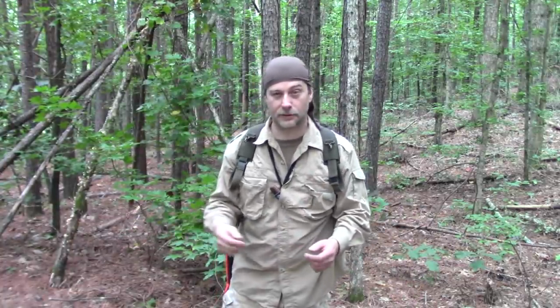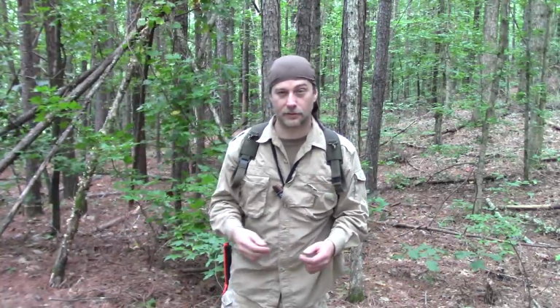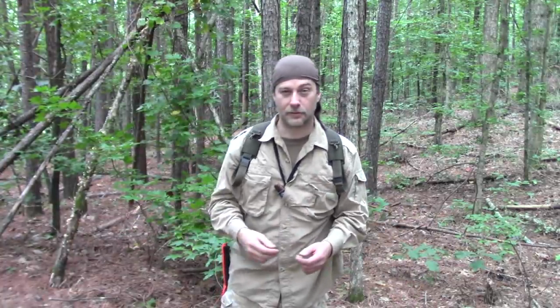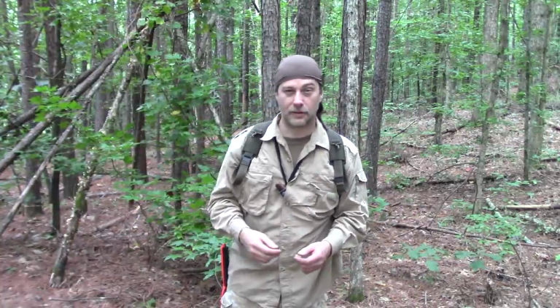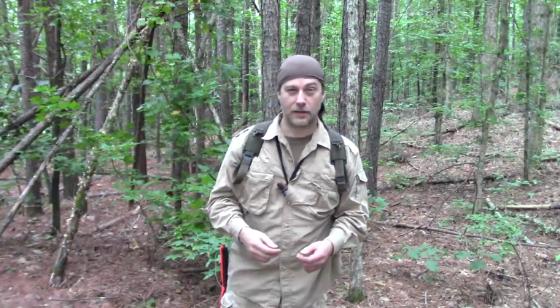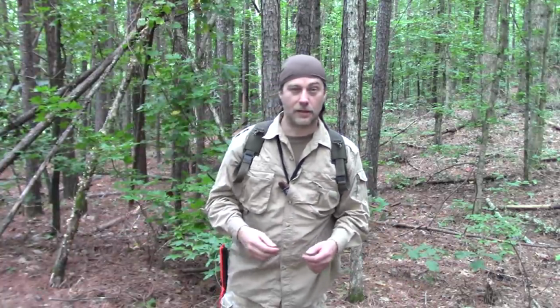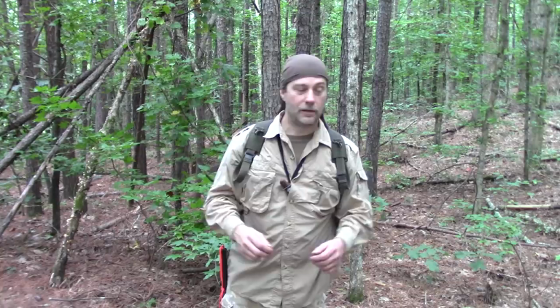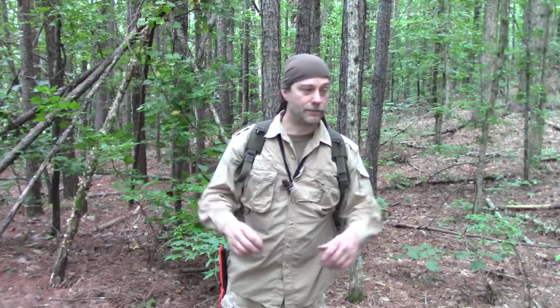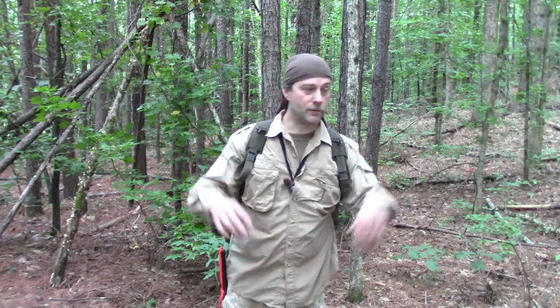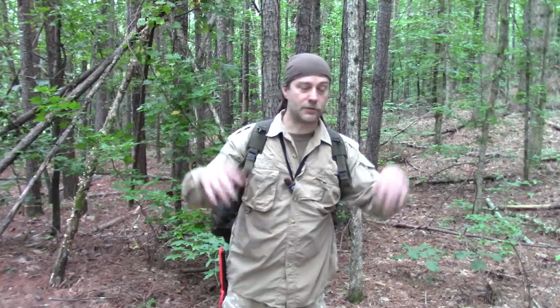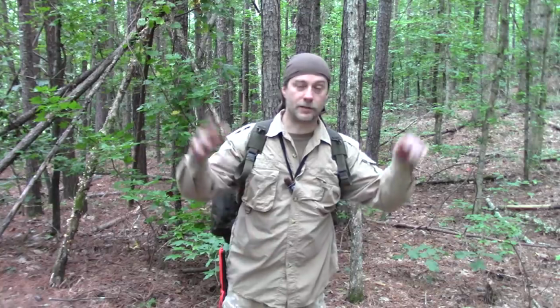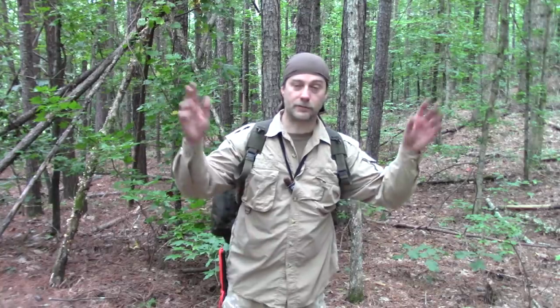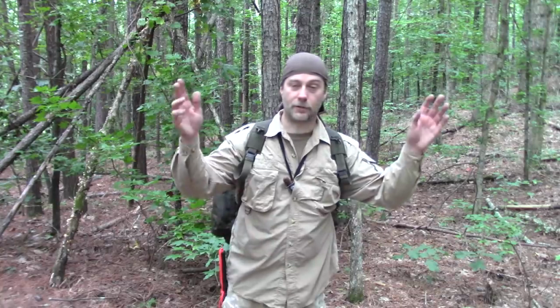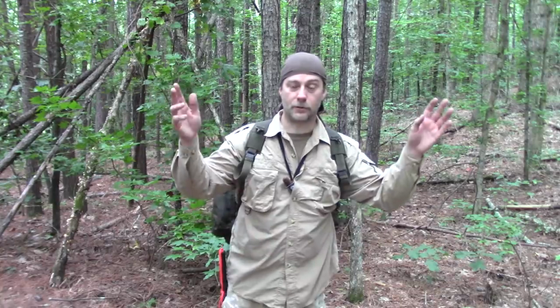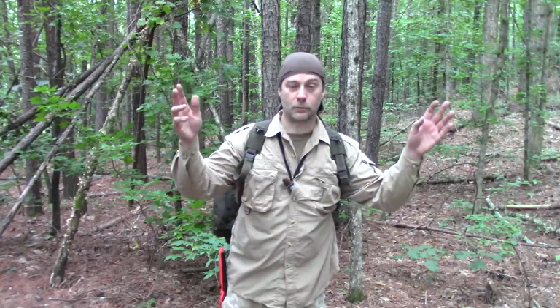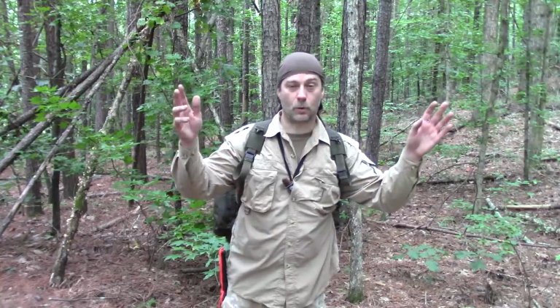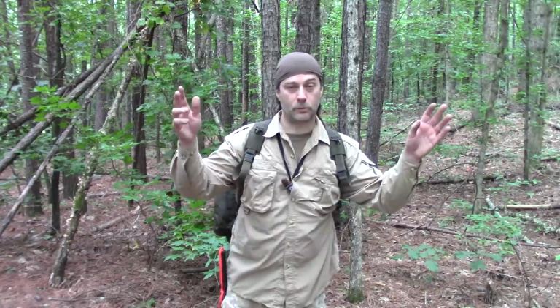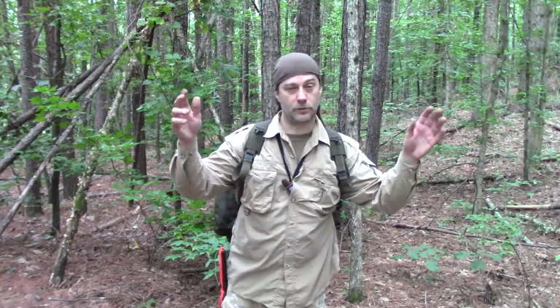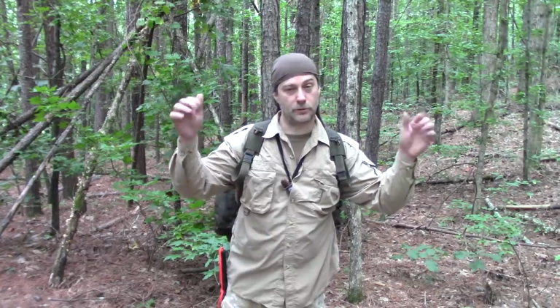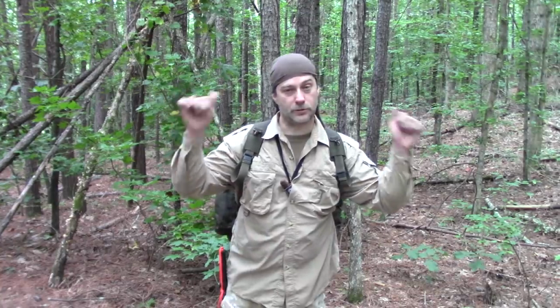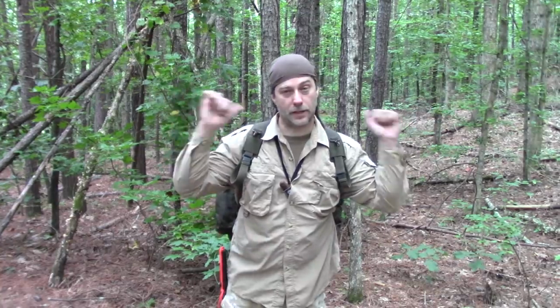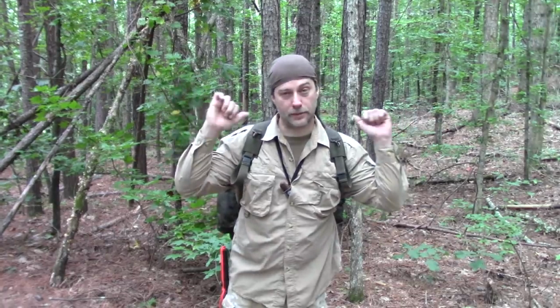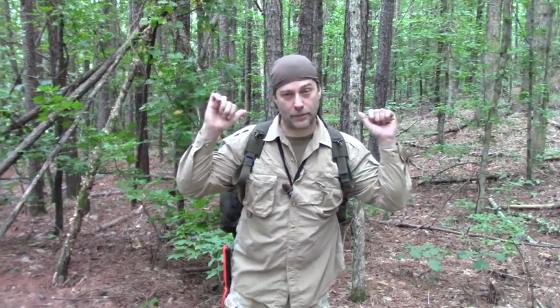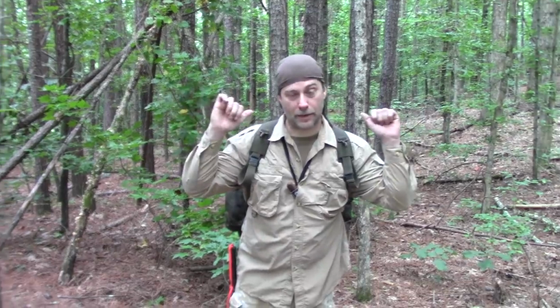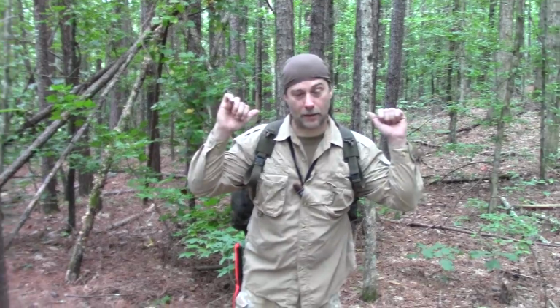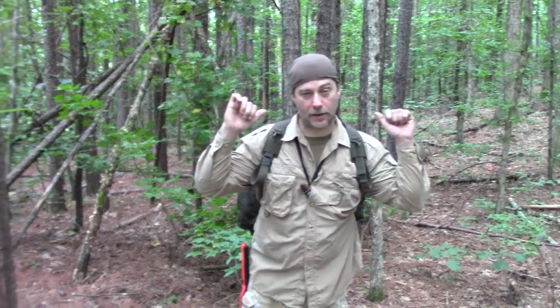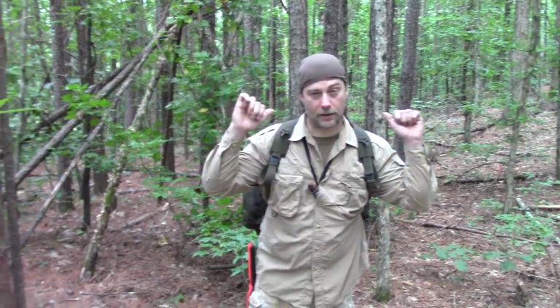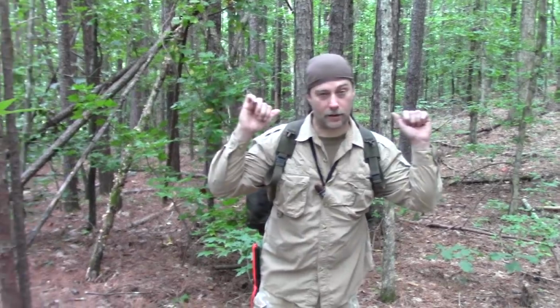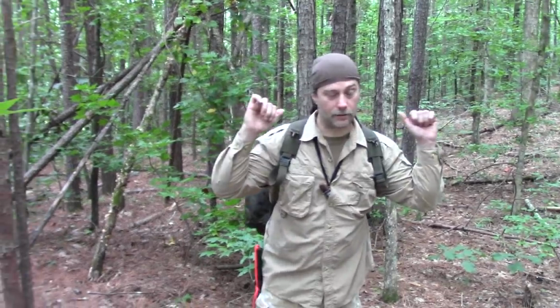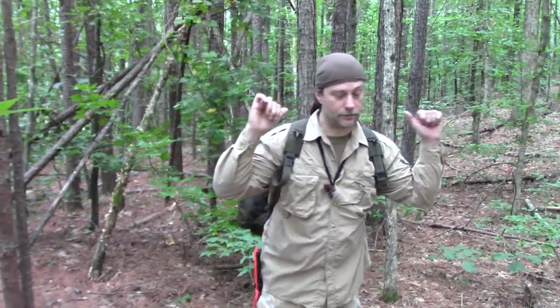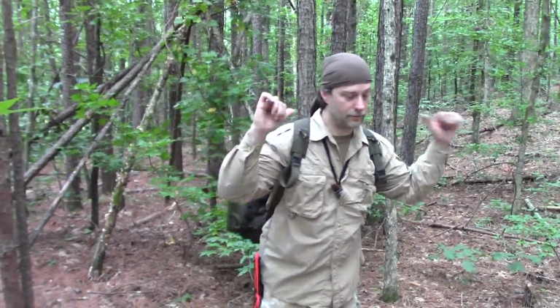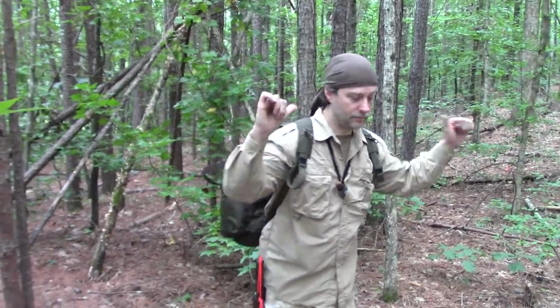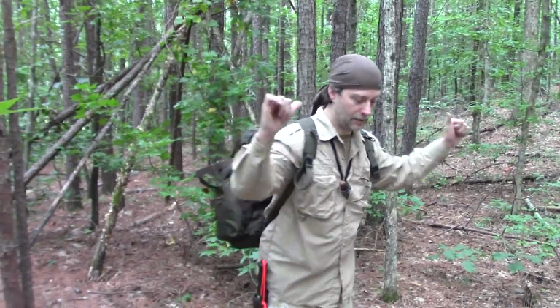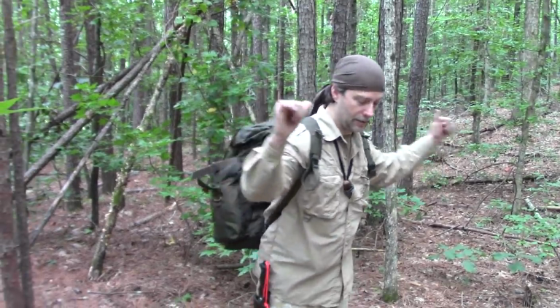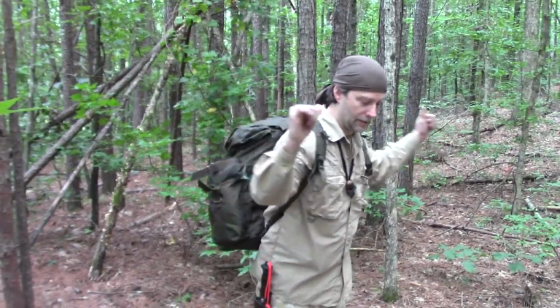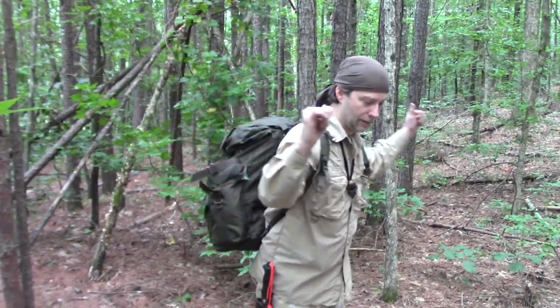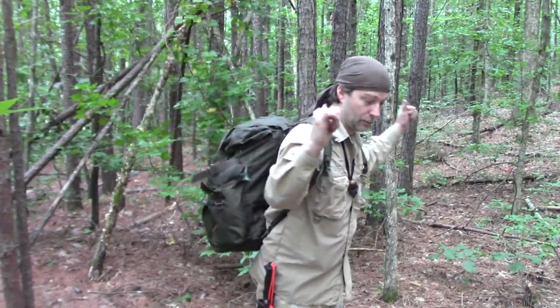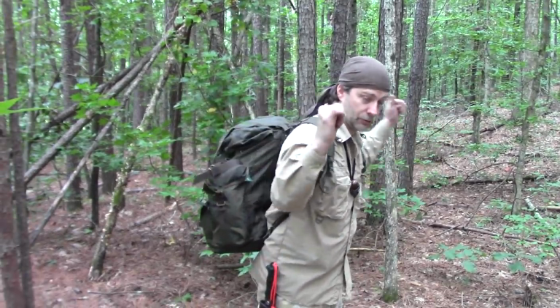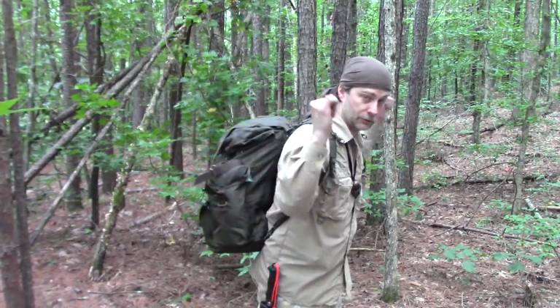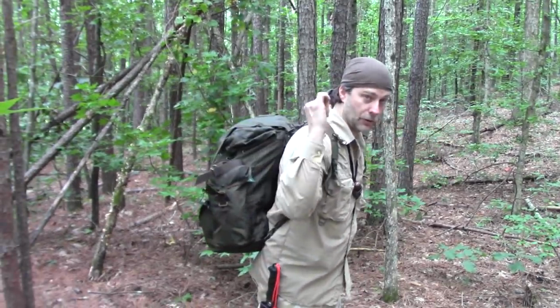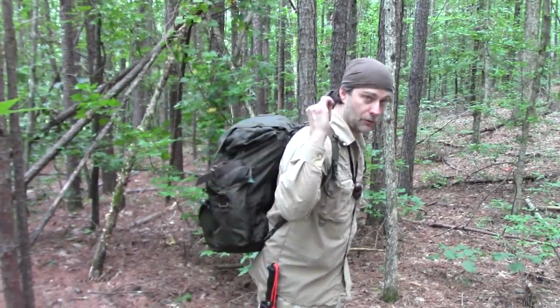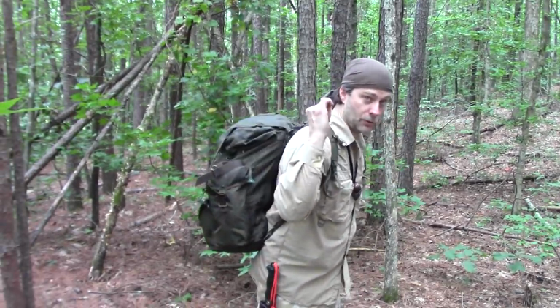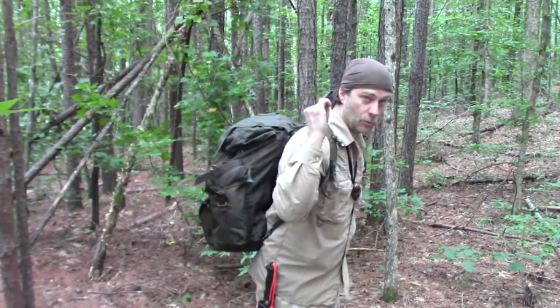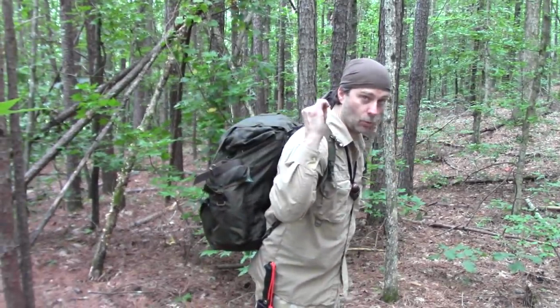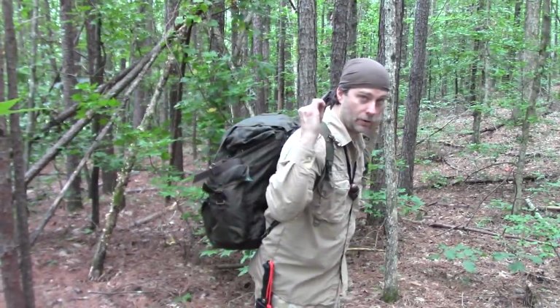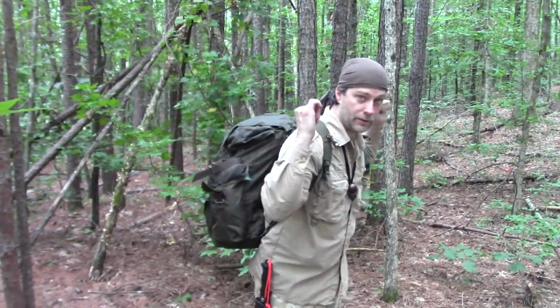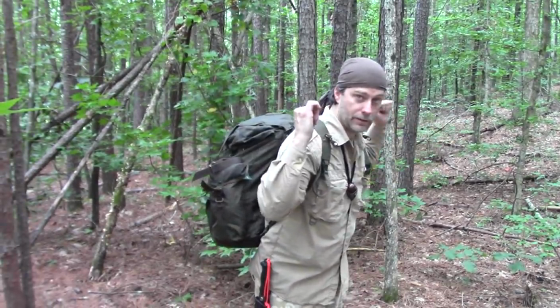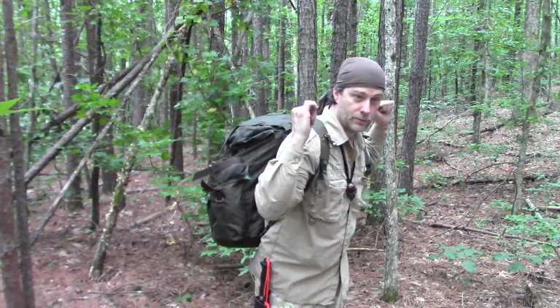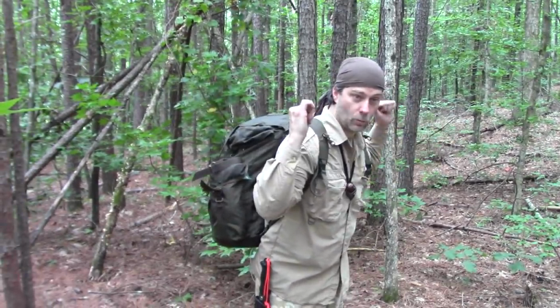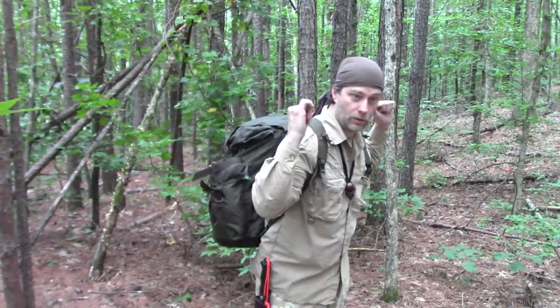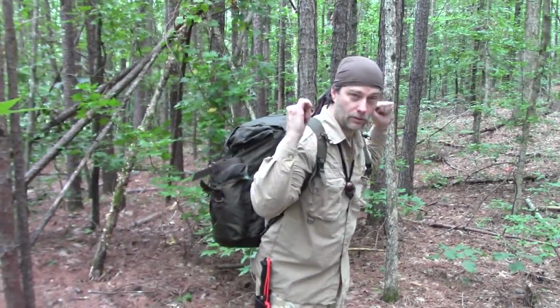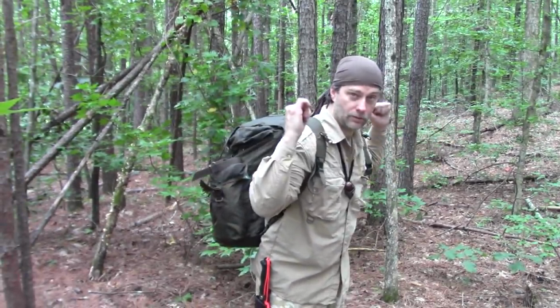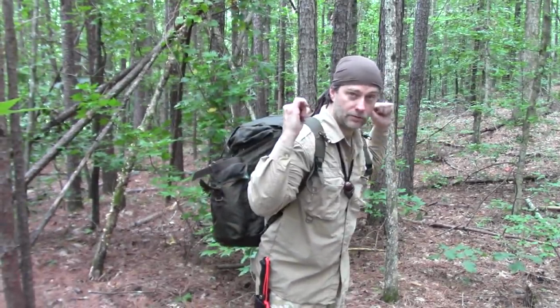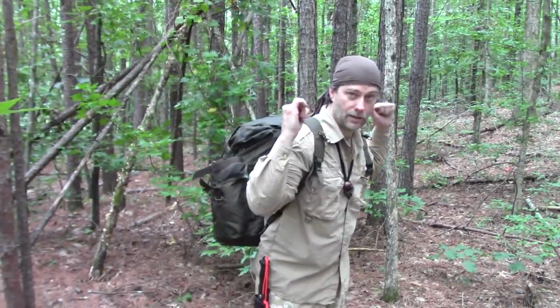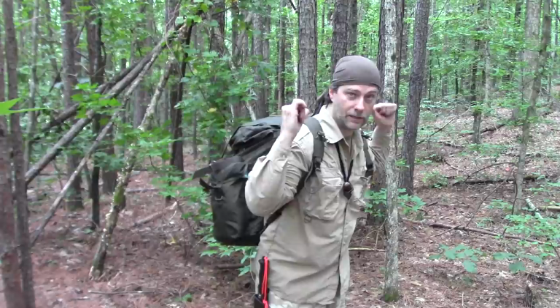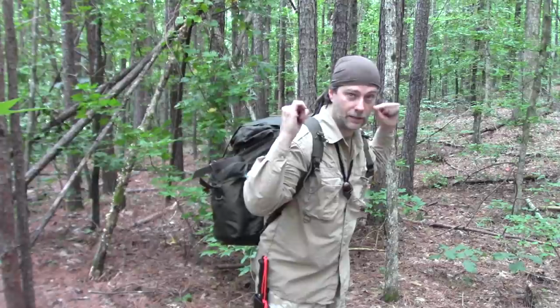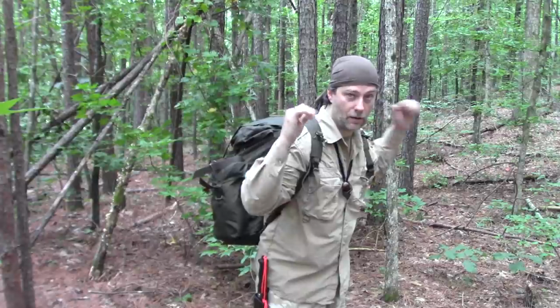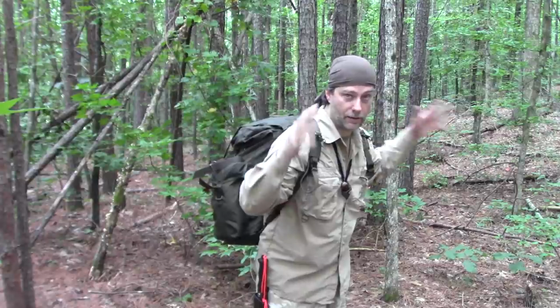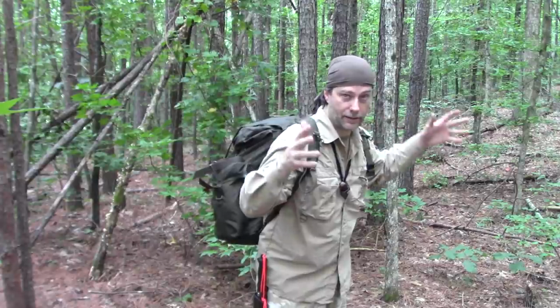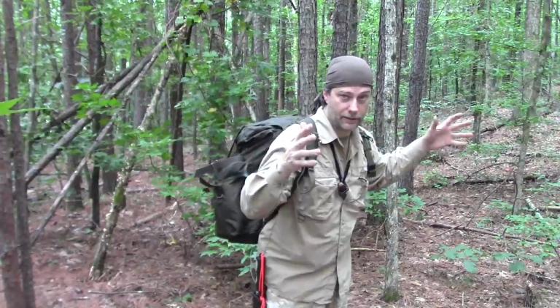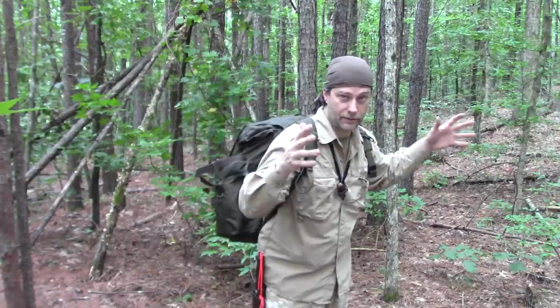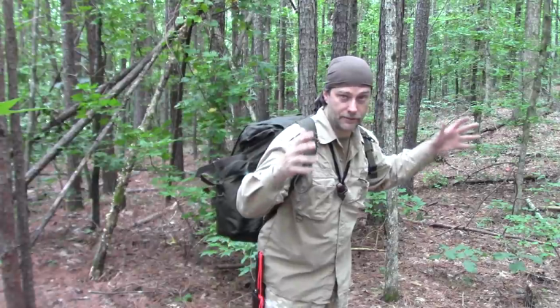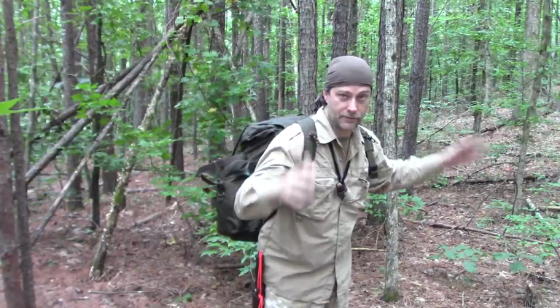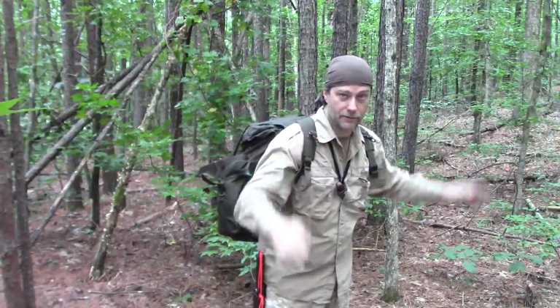So first things first, what I'm going to do is take the backpack off and I'm going to show you what it is, what it looks like, and all that kind of good stuff.